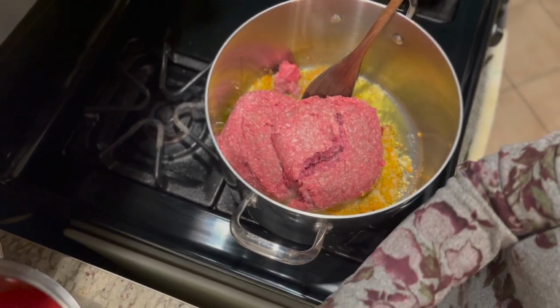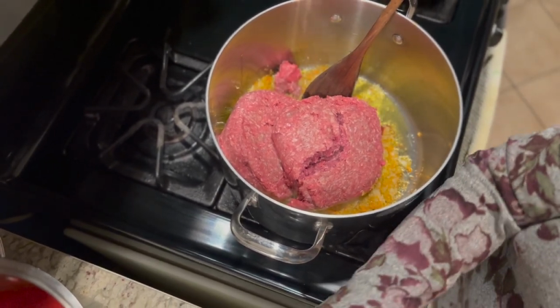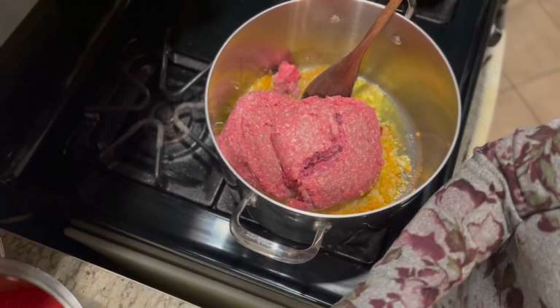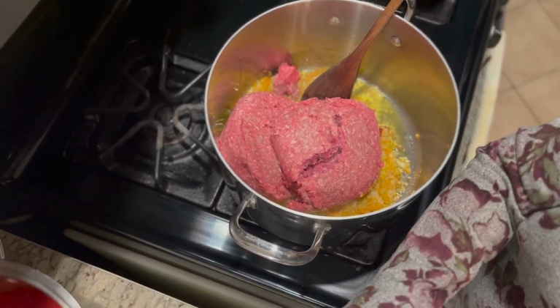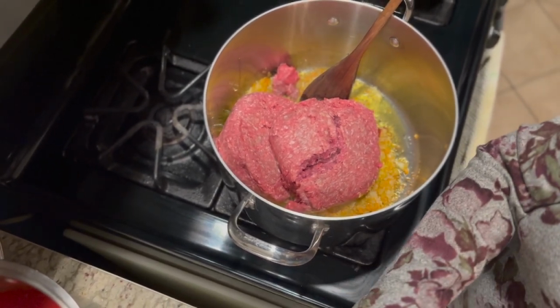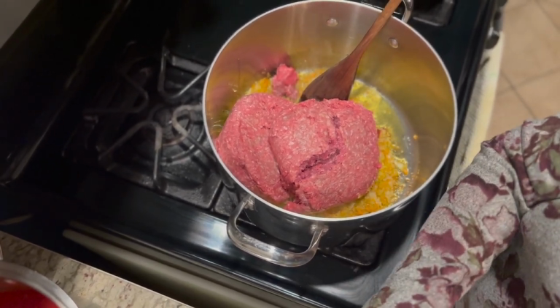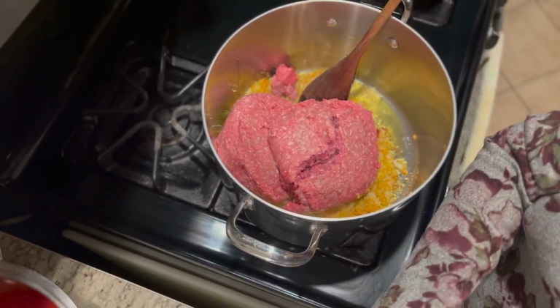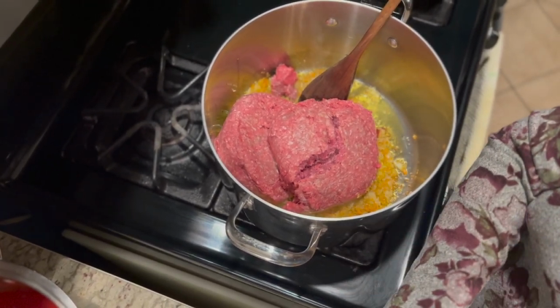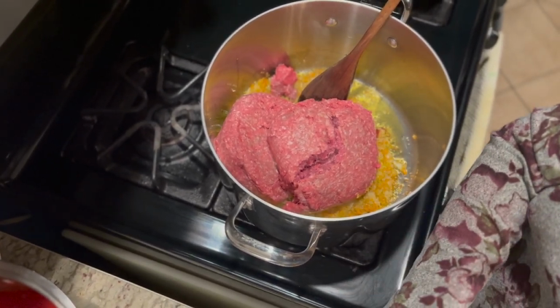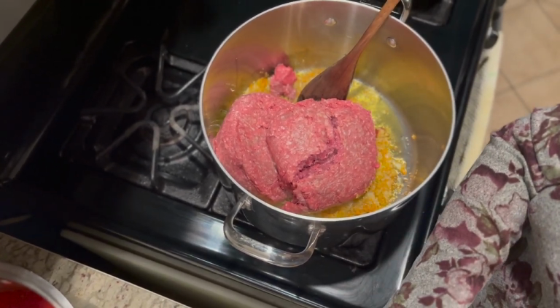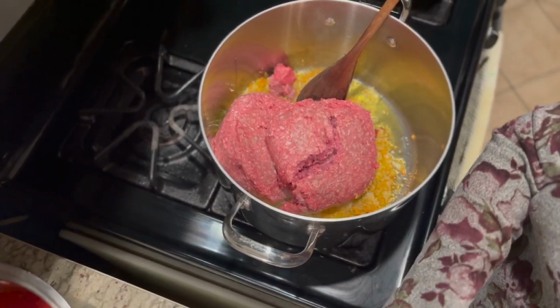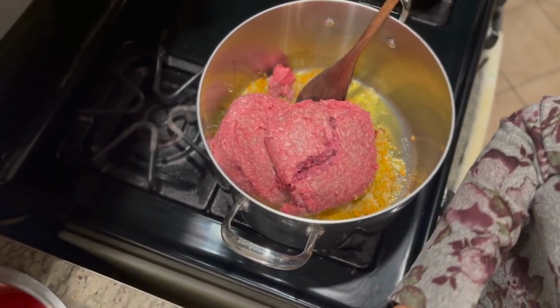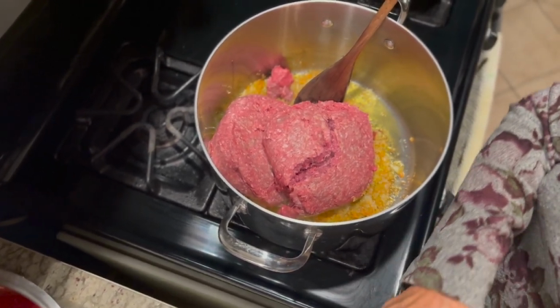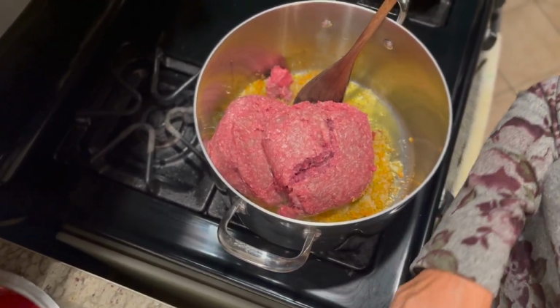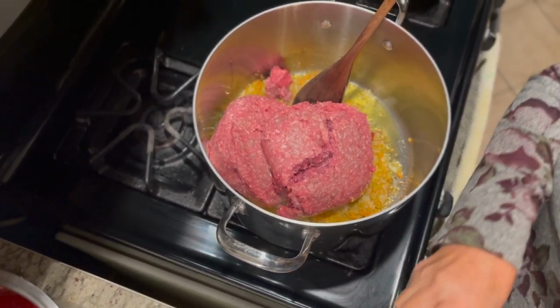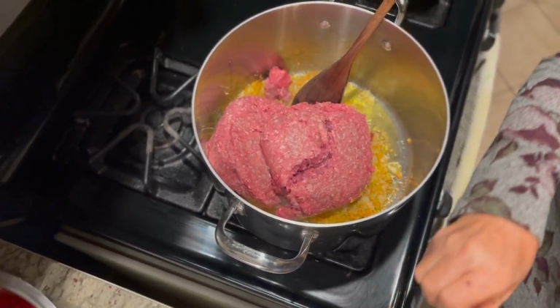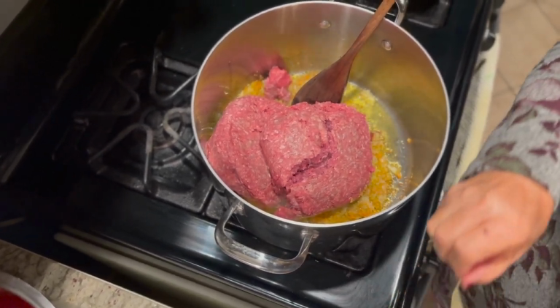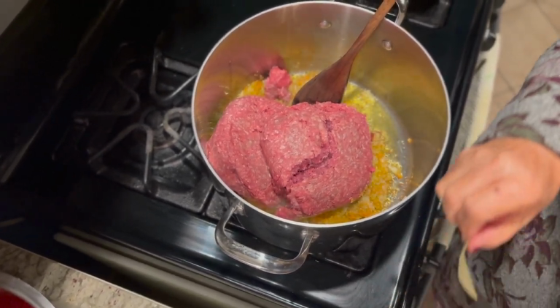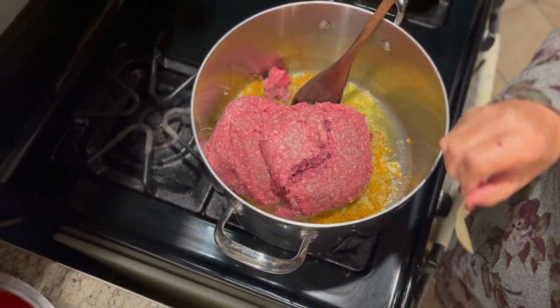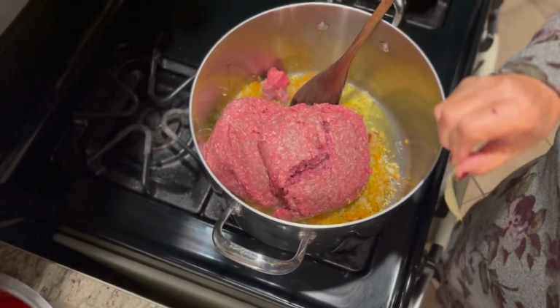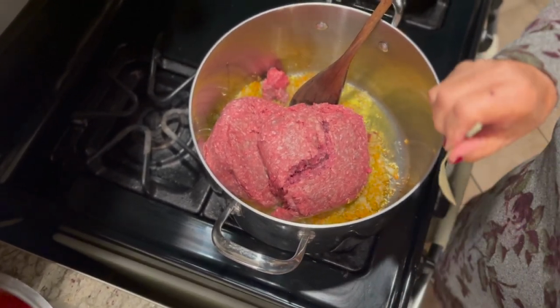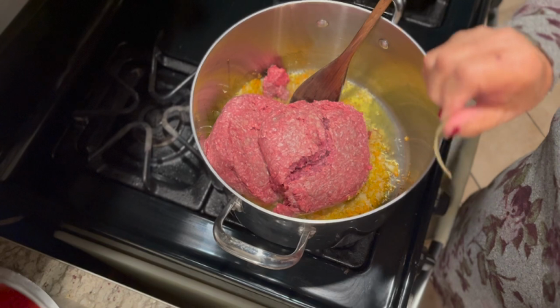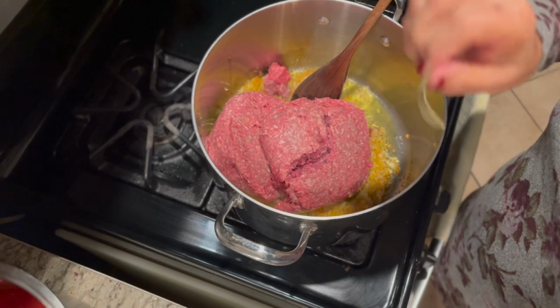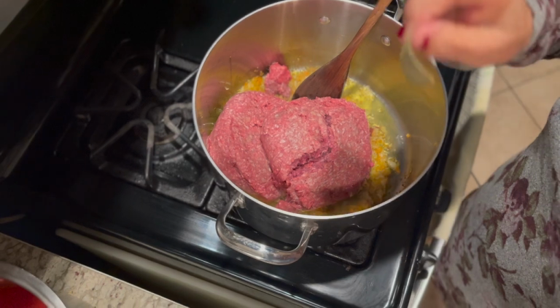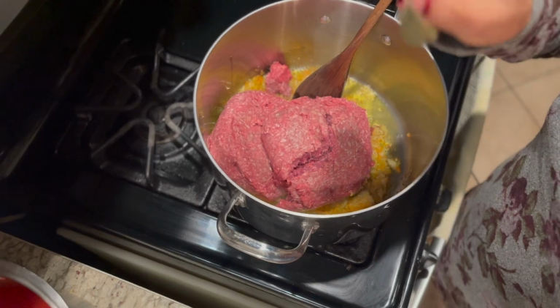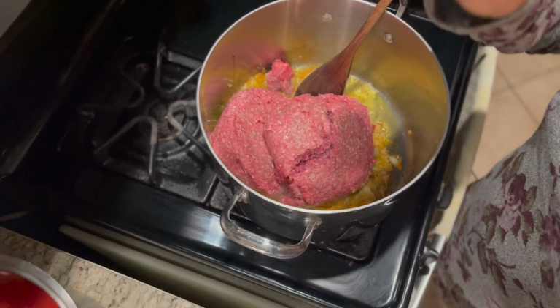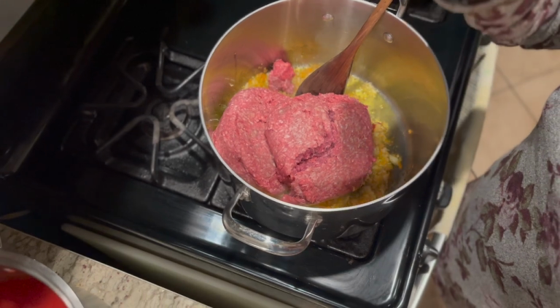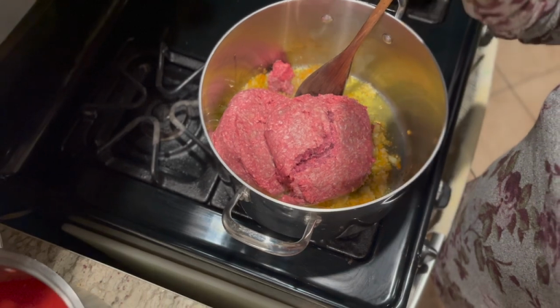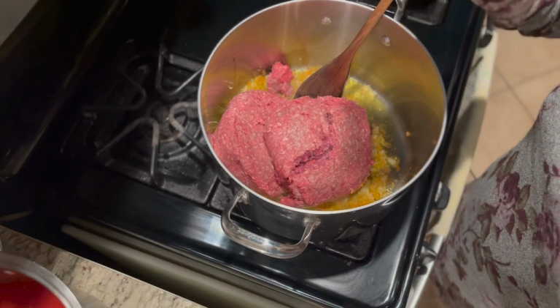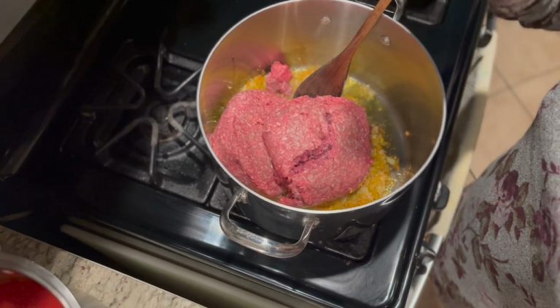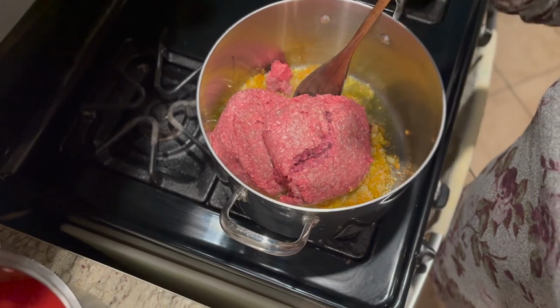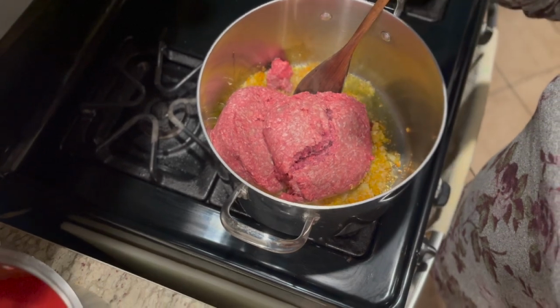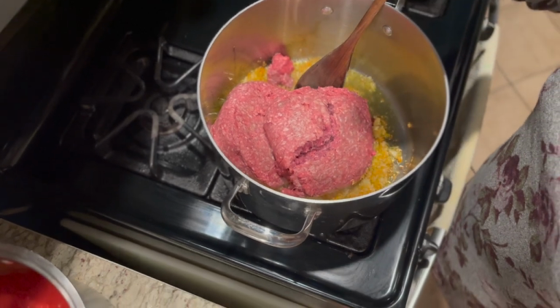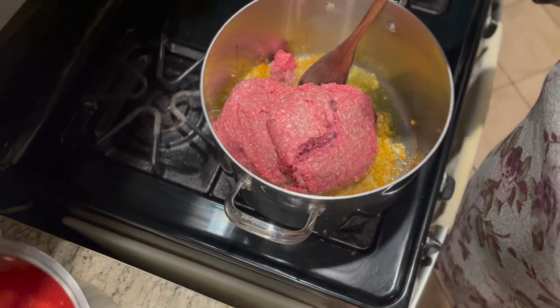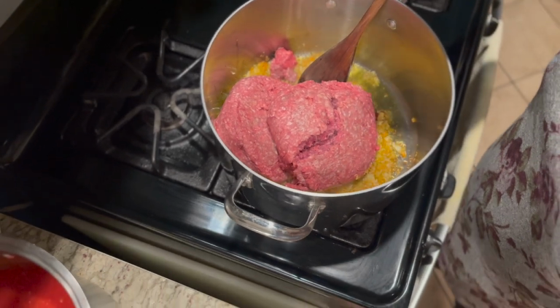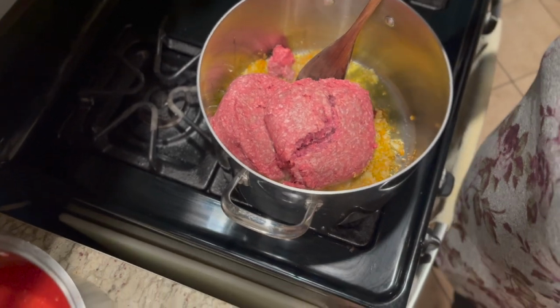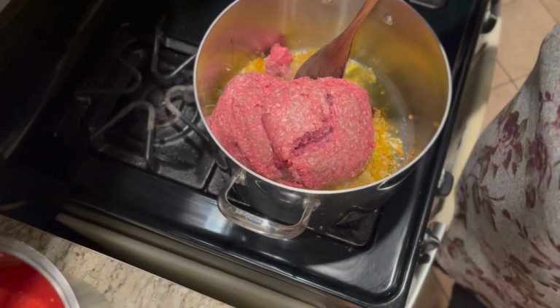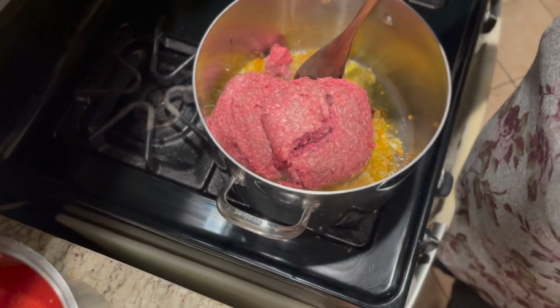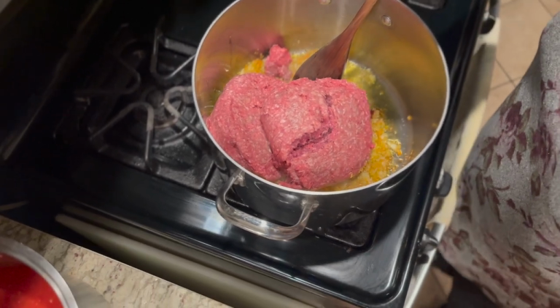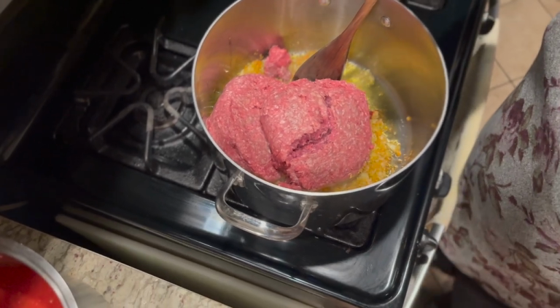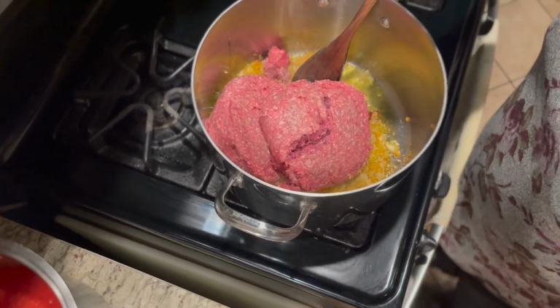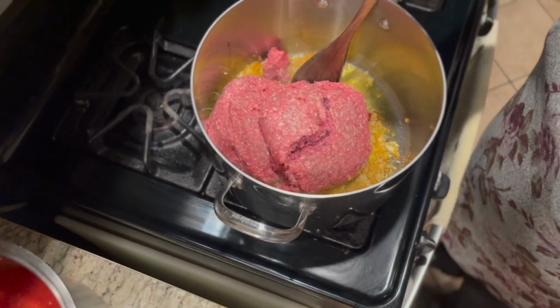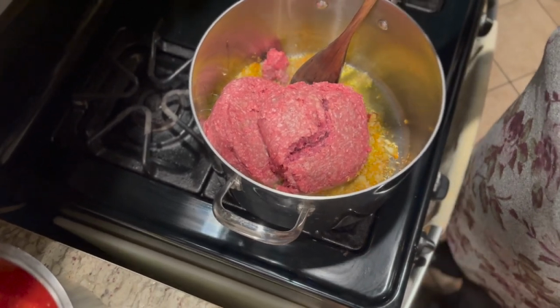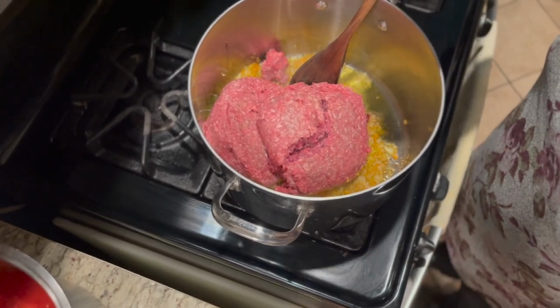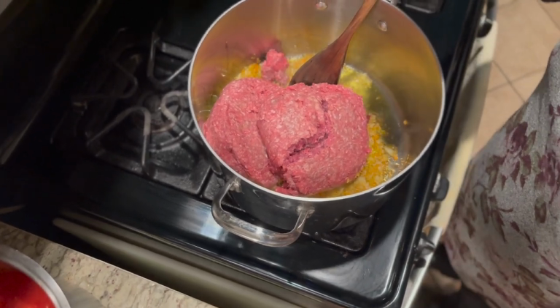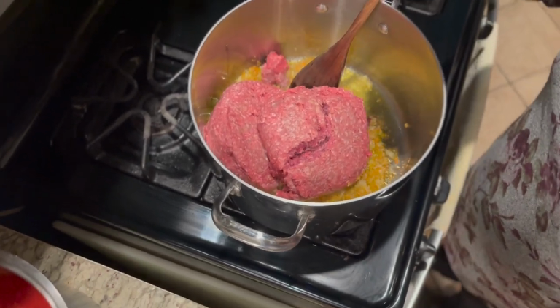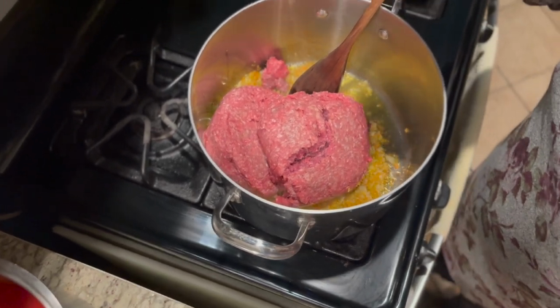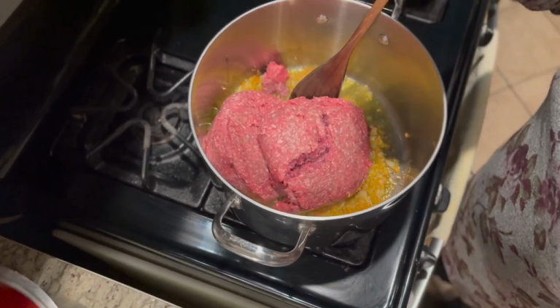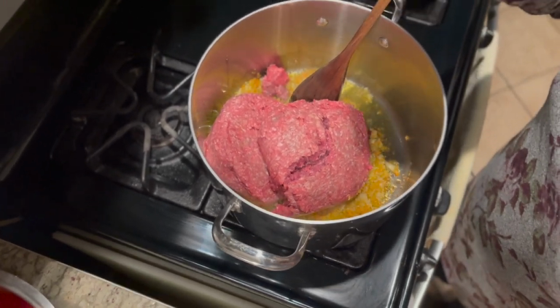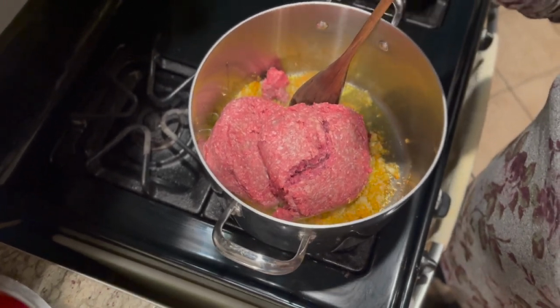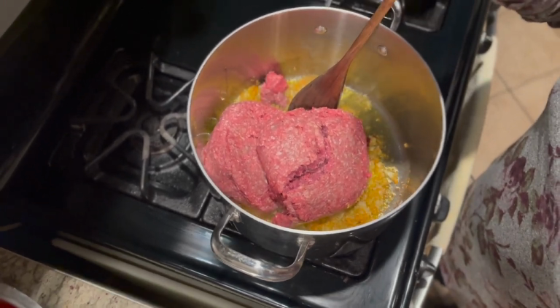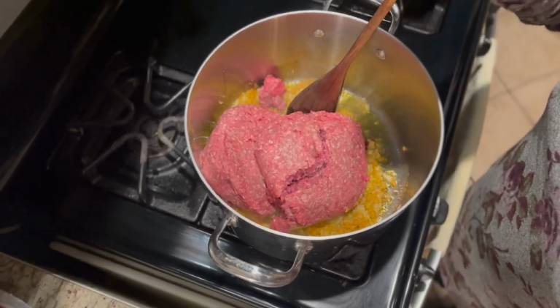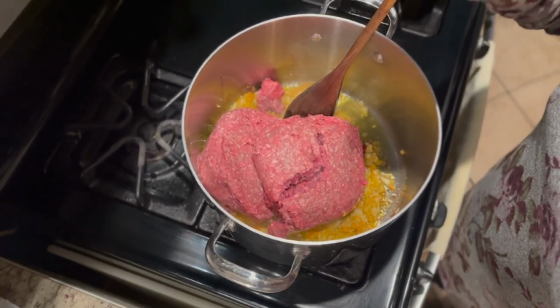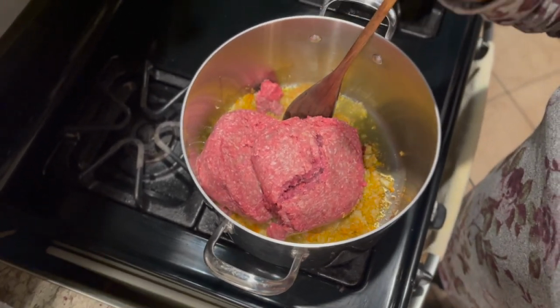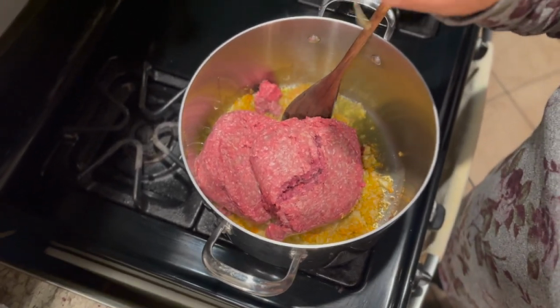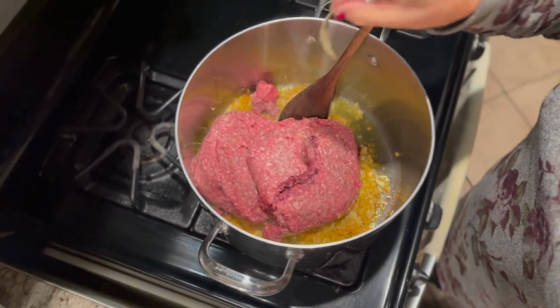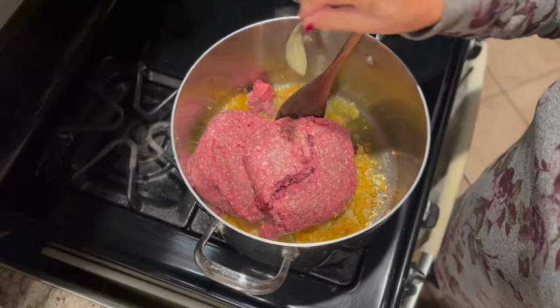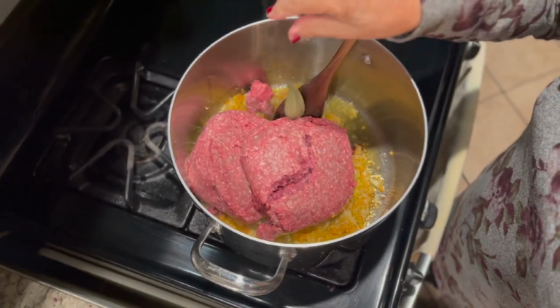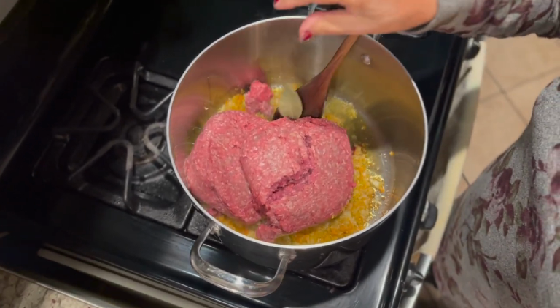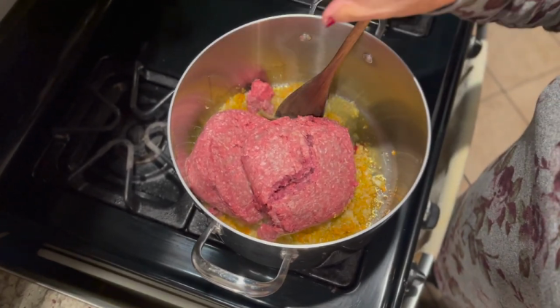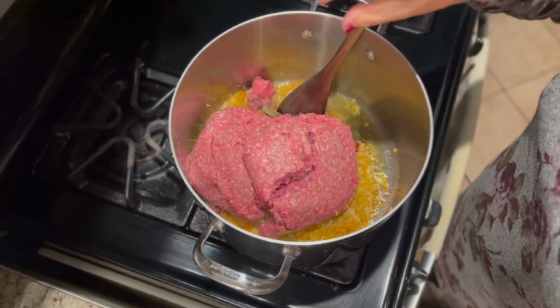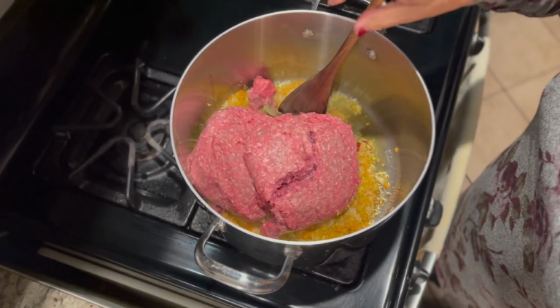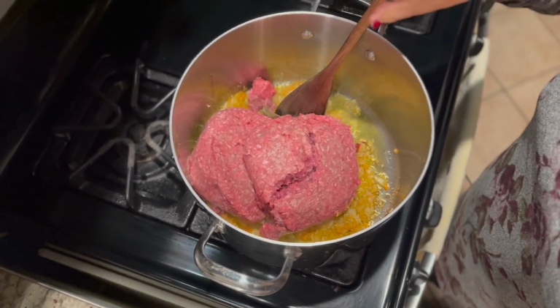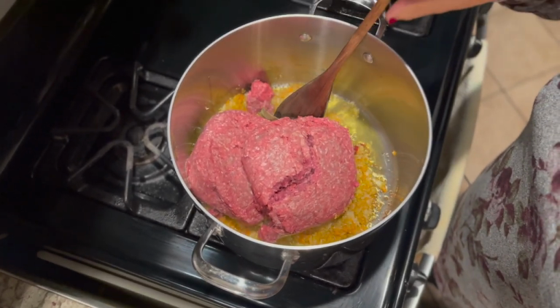Now she's adding the ground beef — two pounds. We put in the bay leaves, one bay leaf.